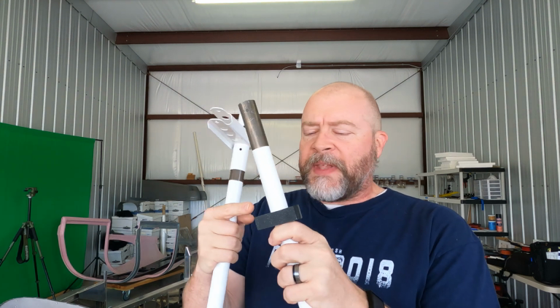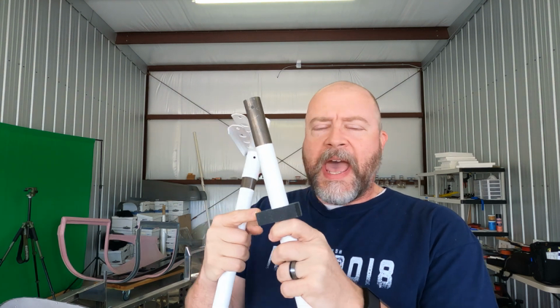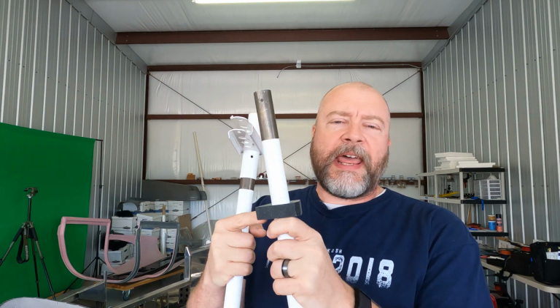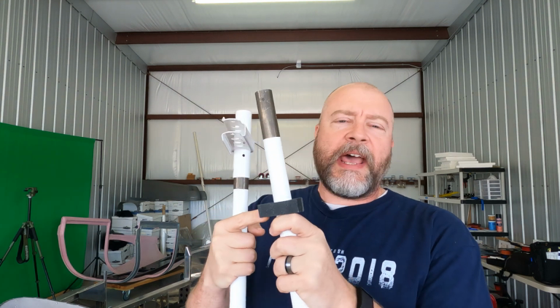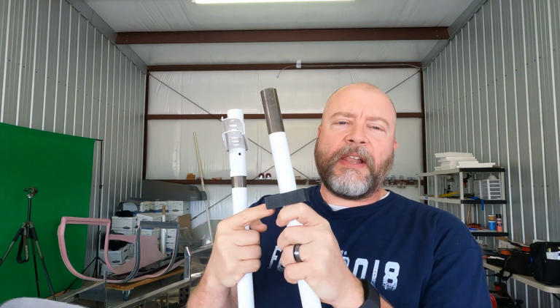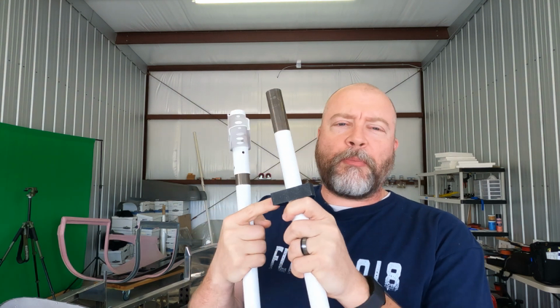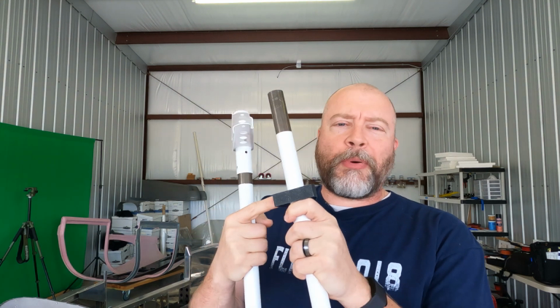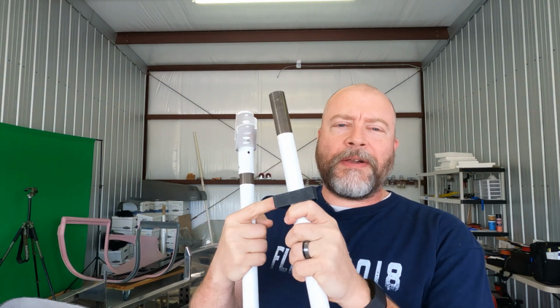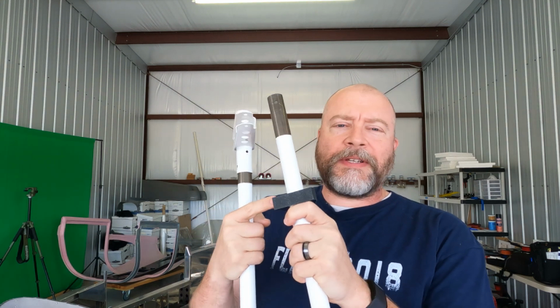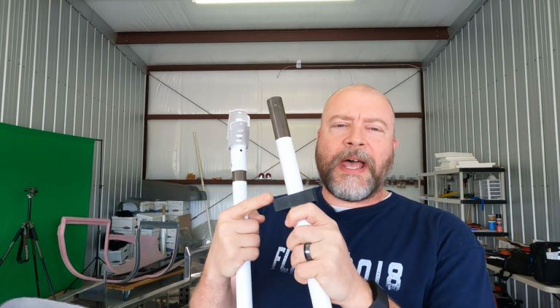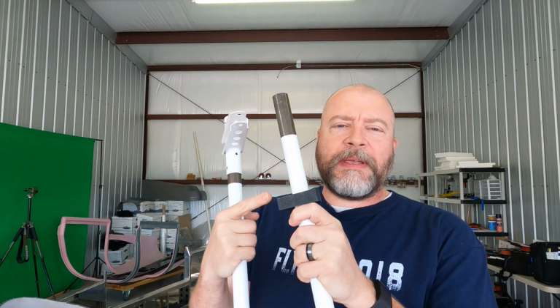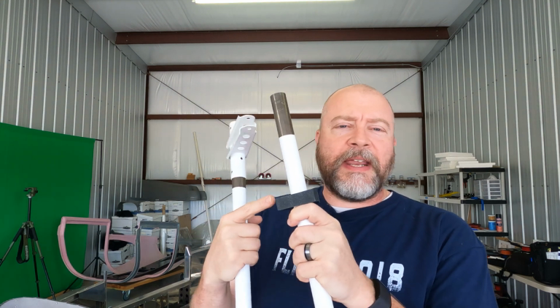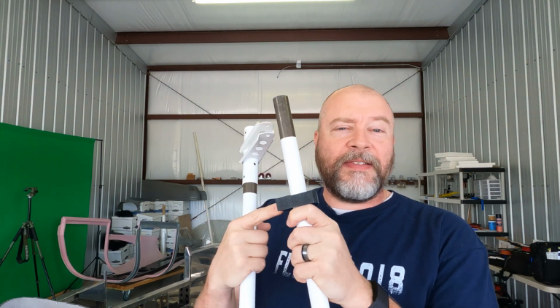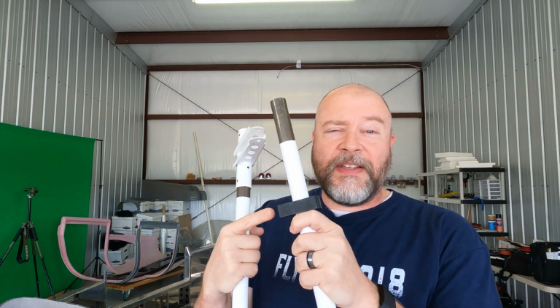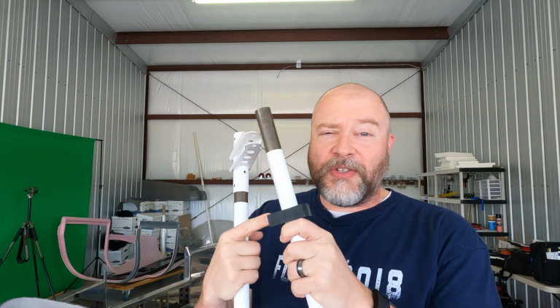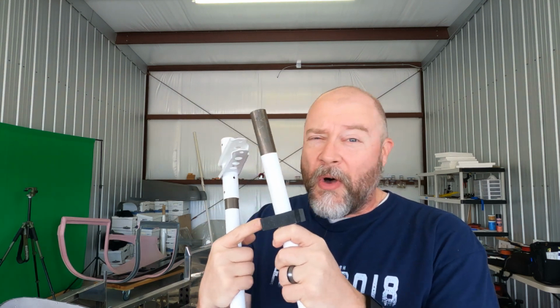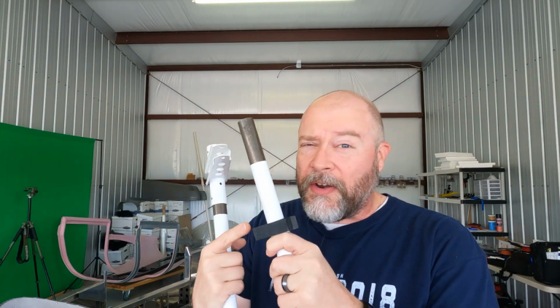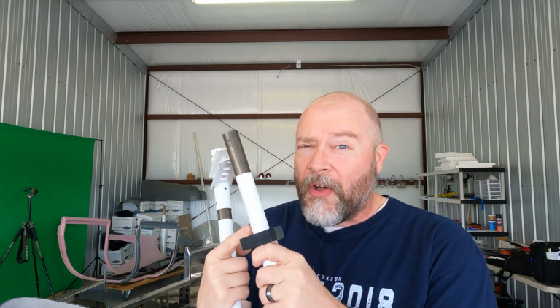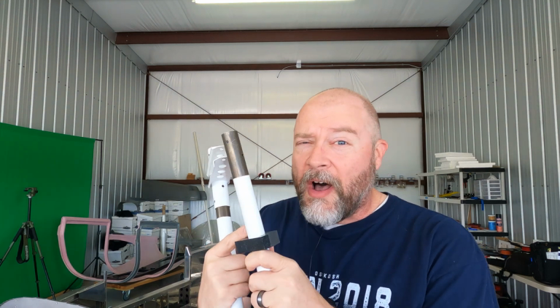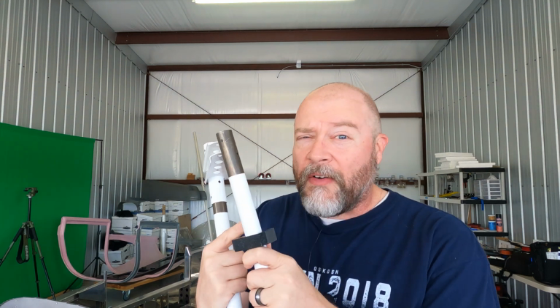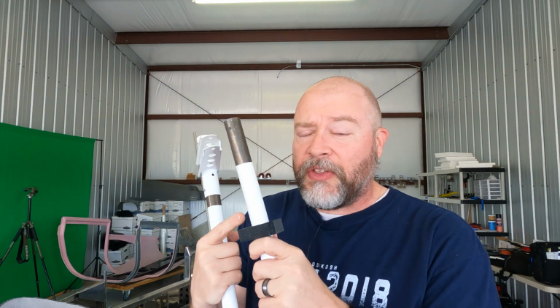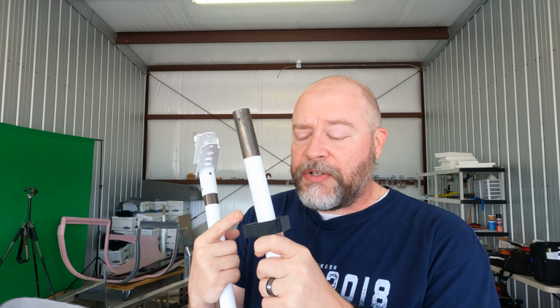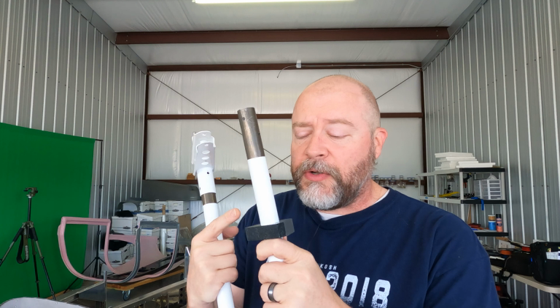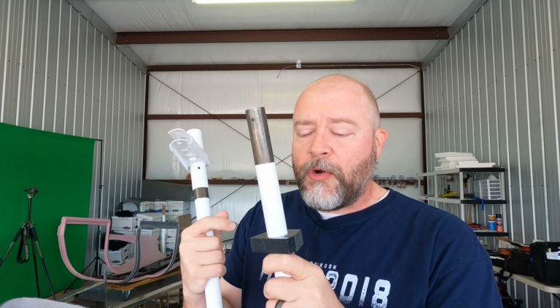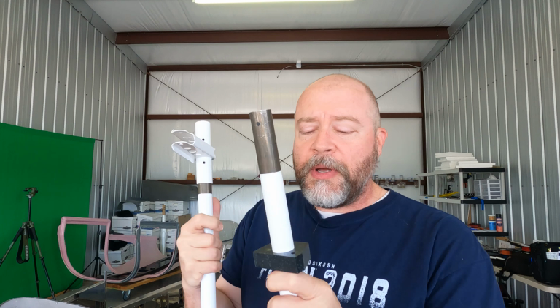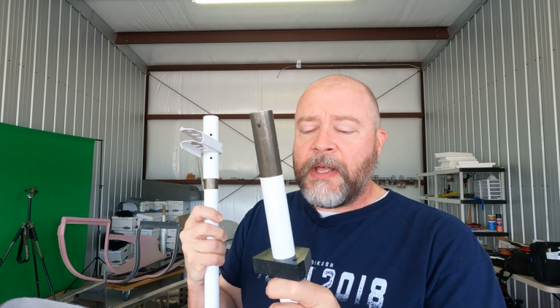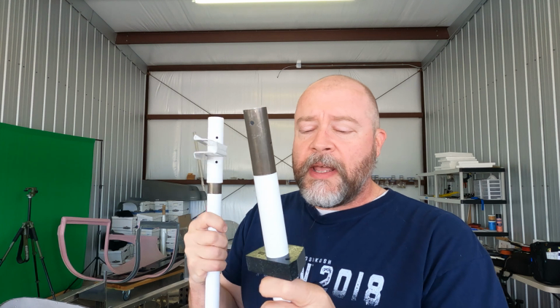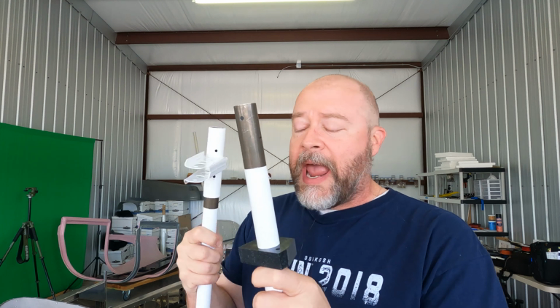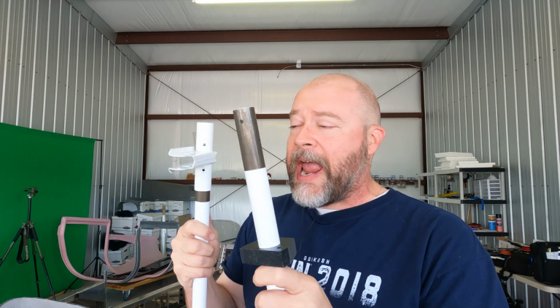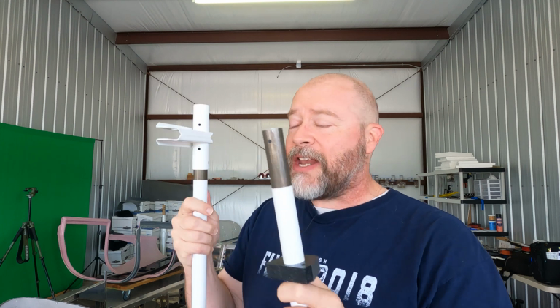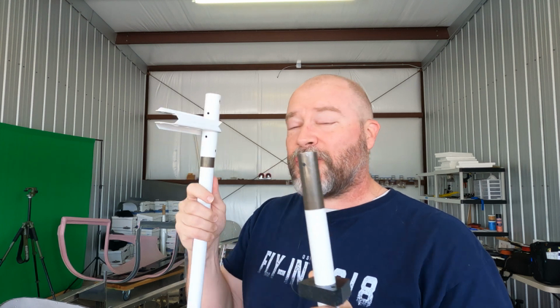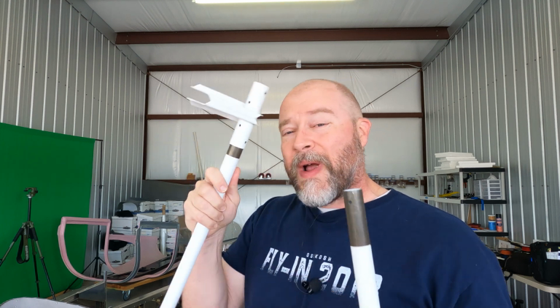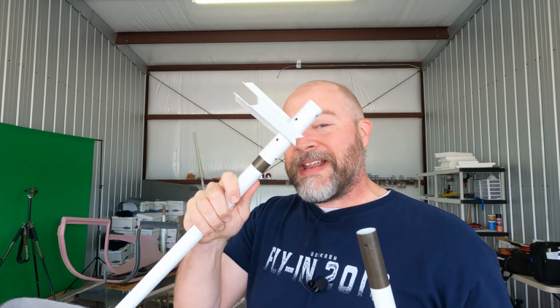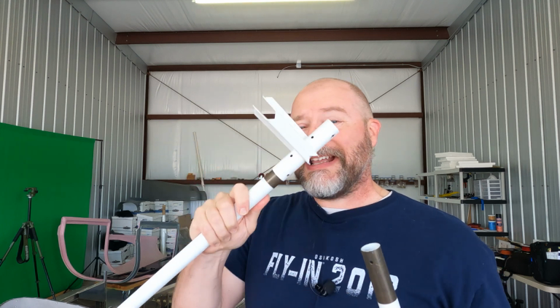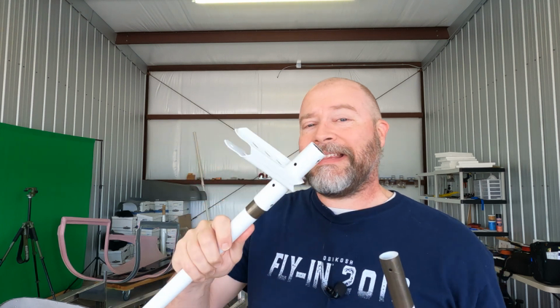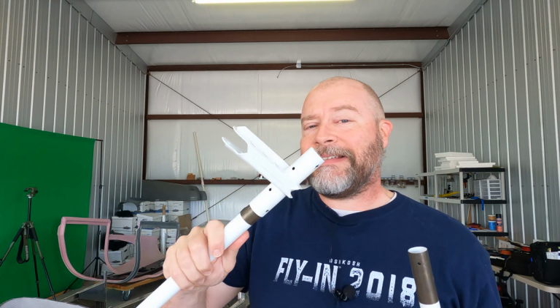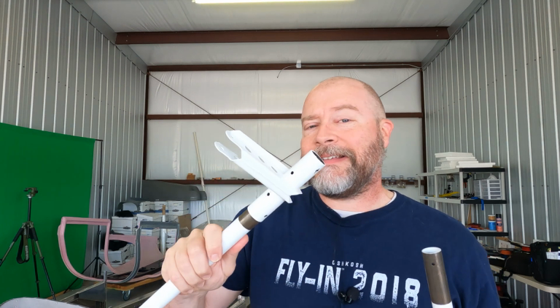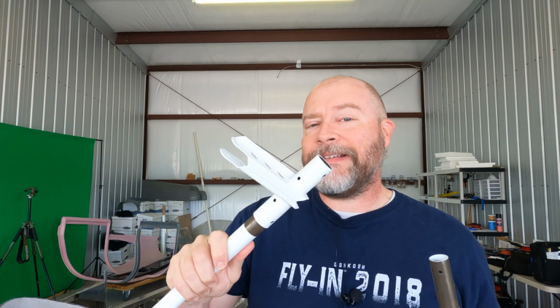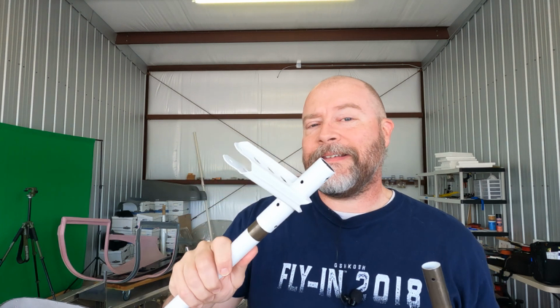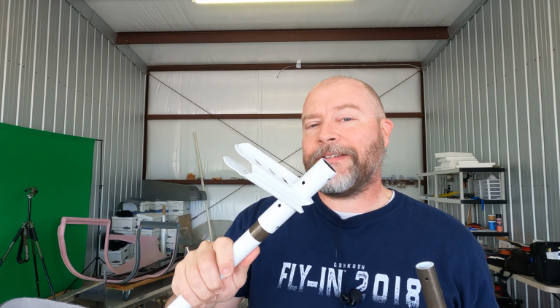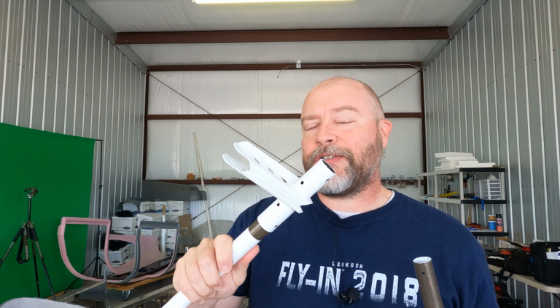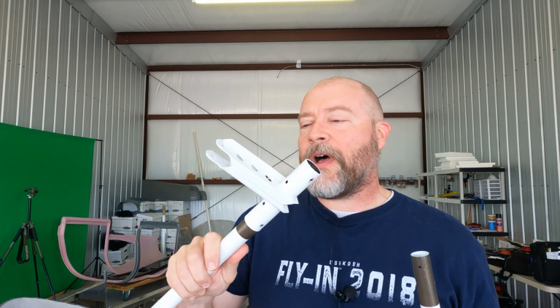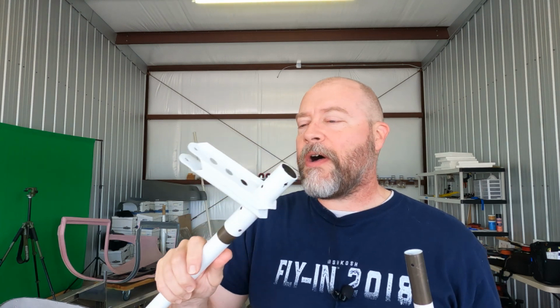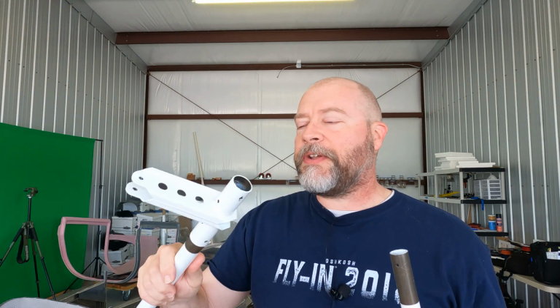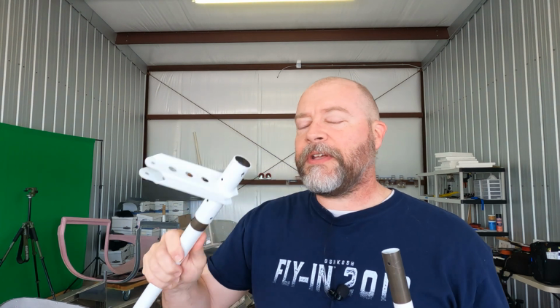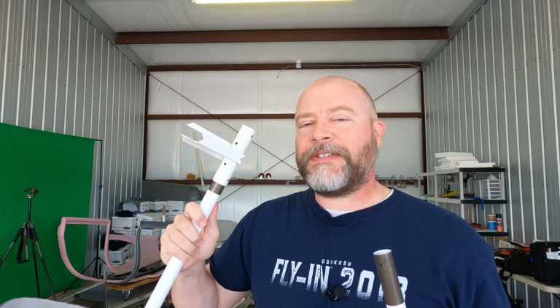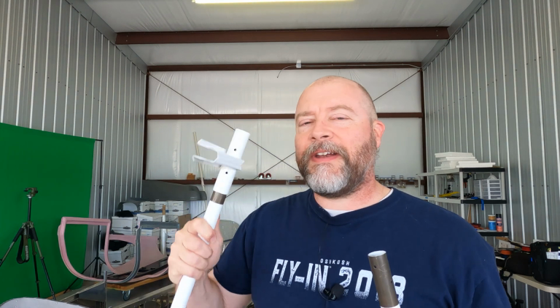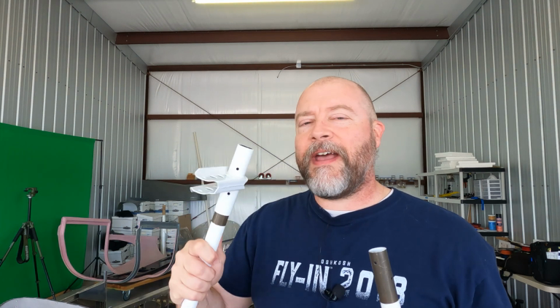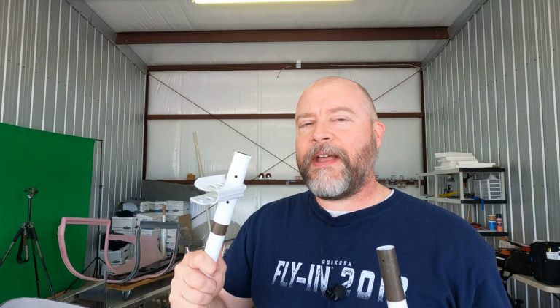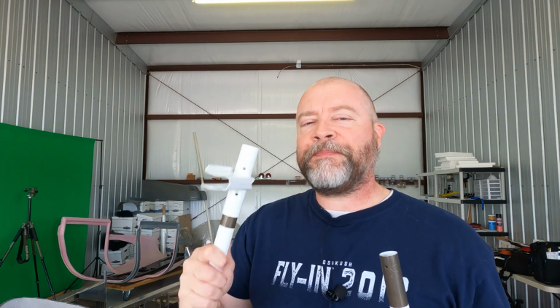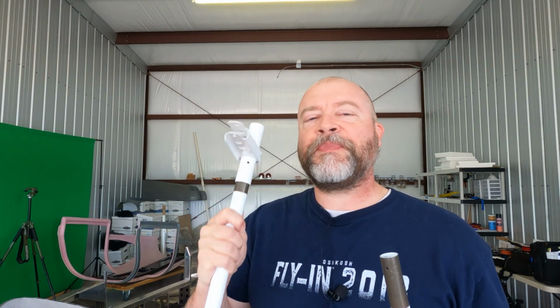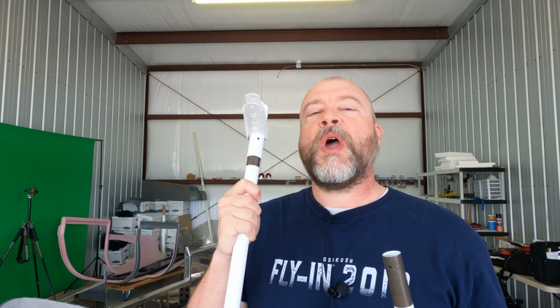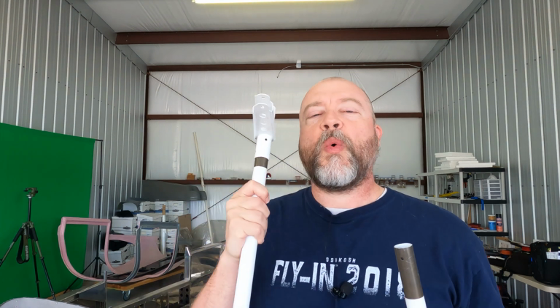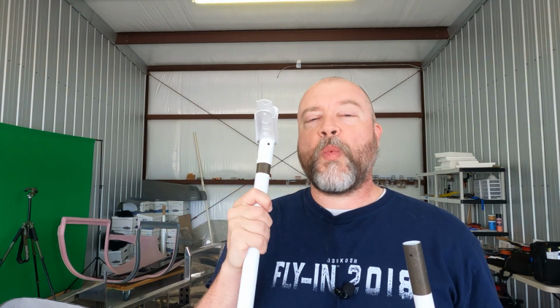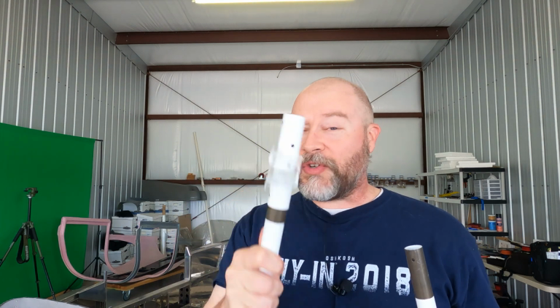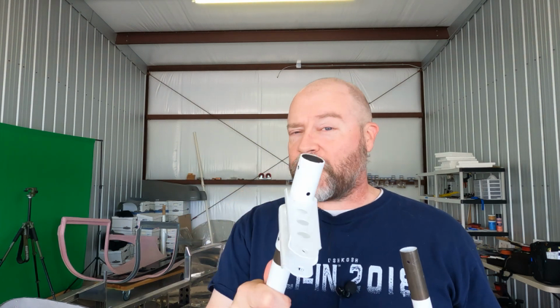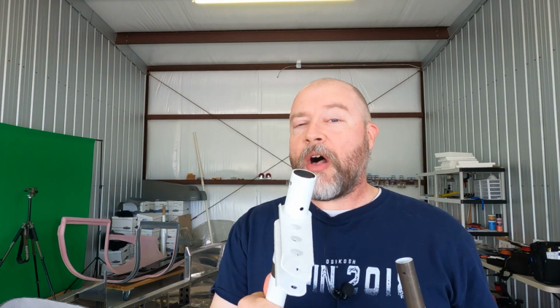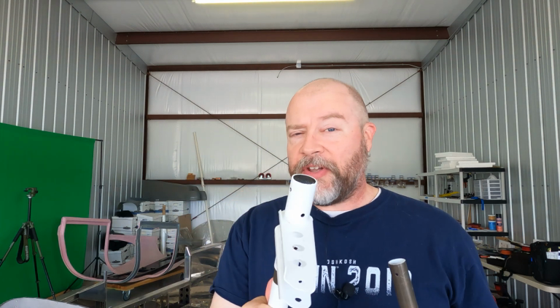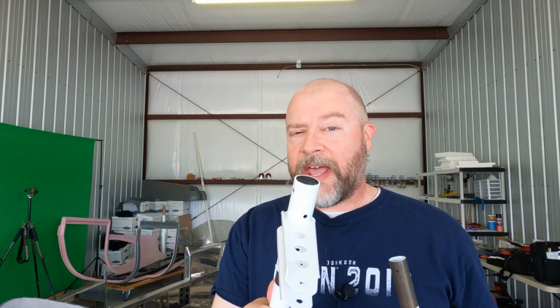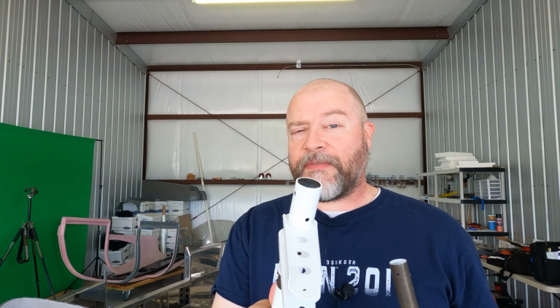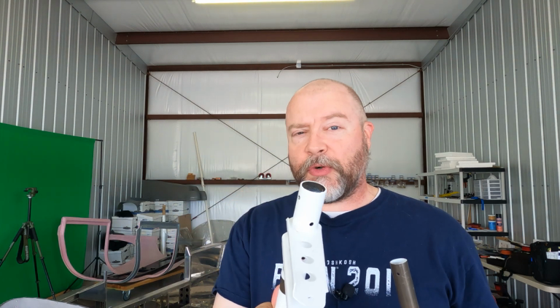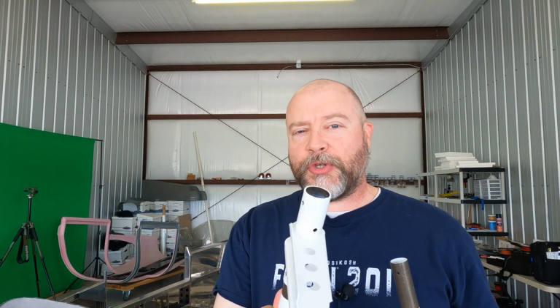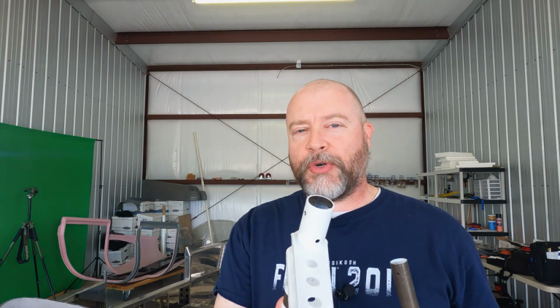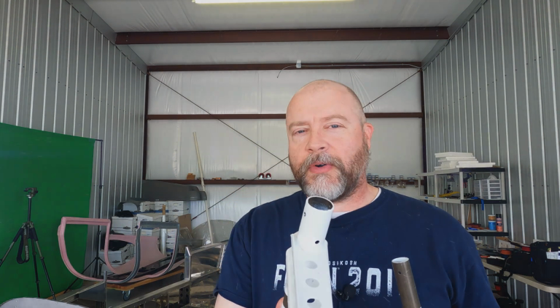Had a hell of a time getting these on and off the tube and trying to get these things installed. Today, we're solving that for sure.